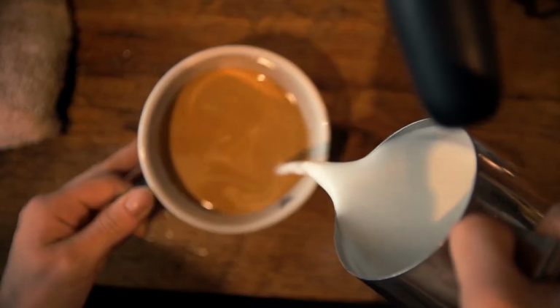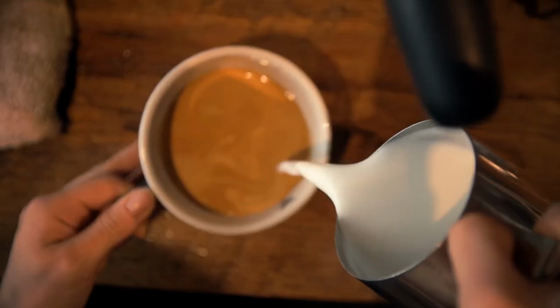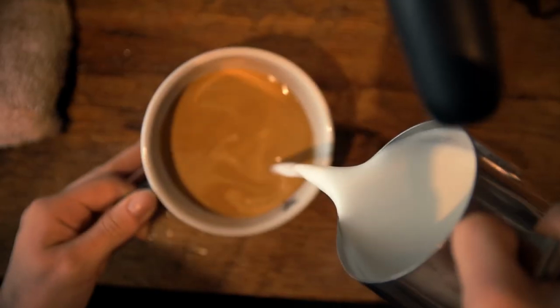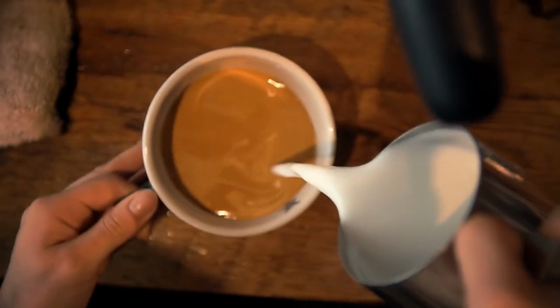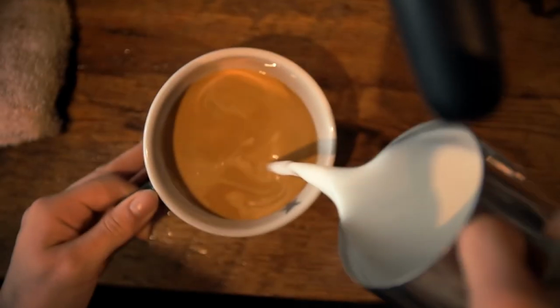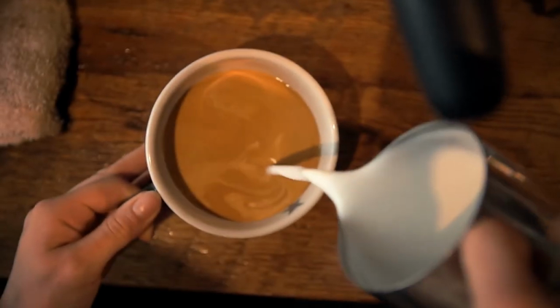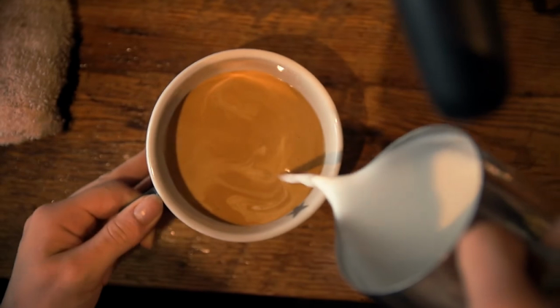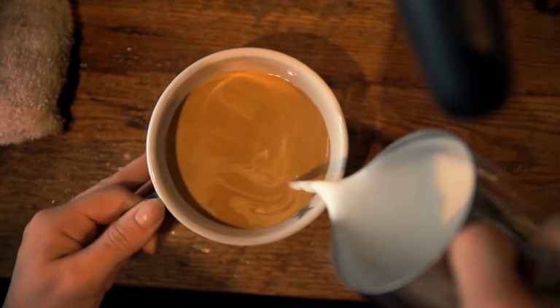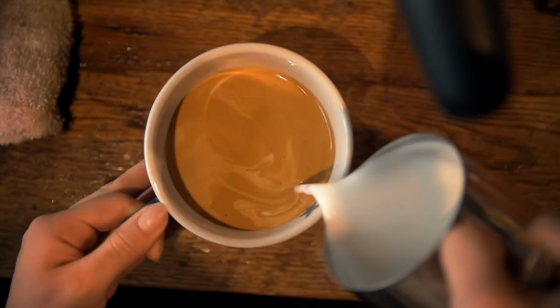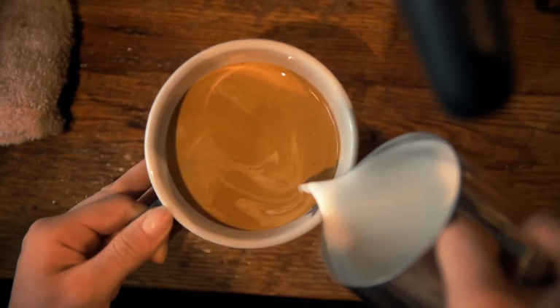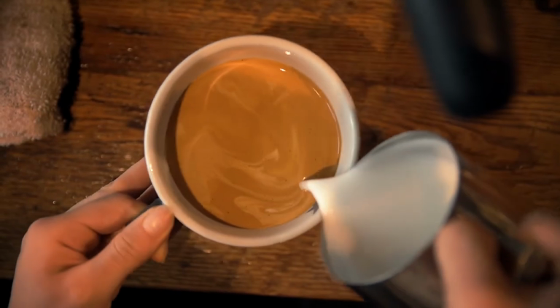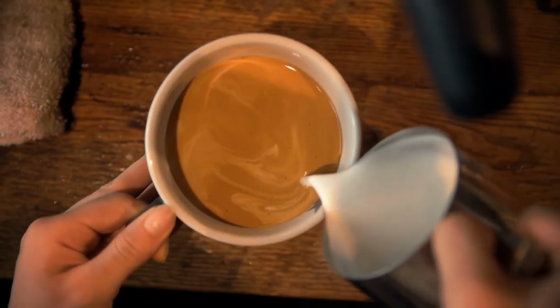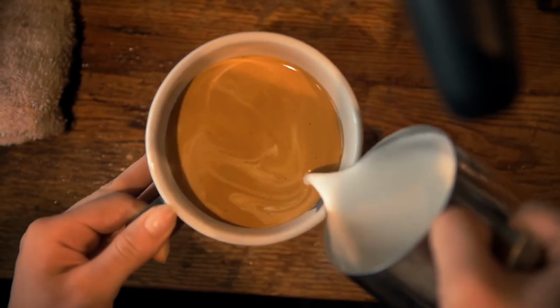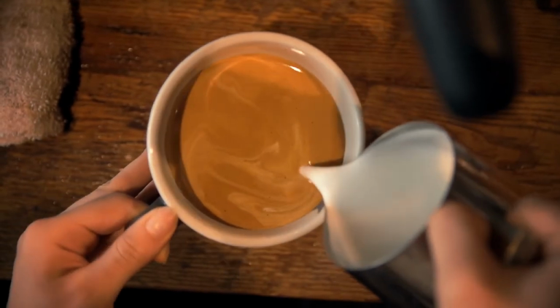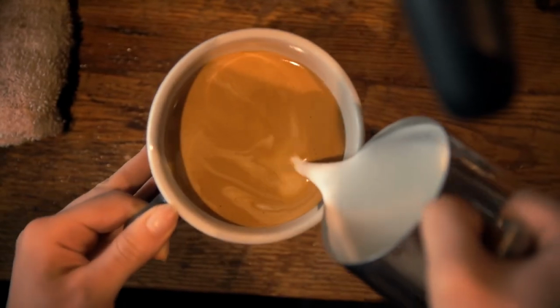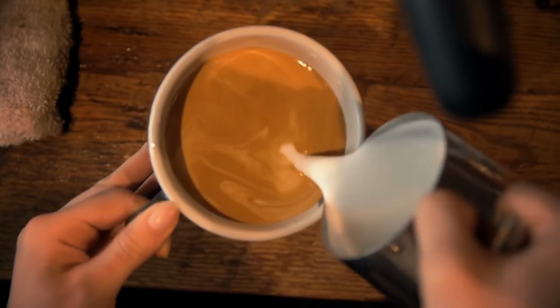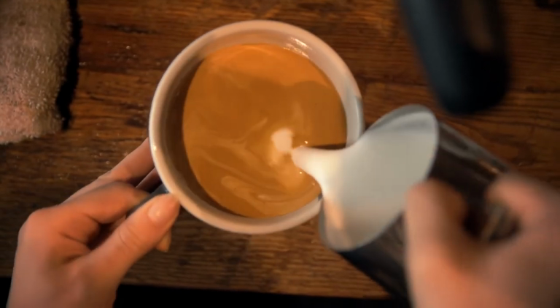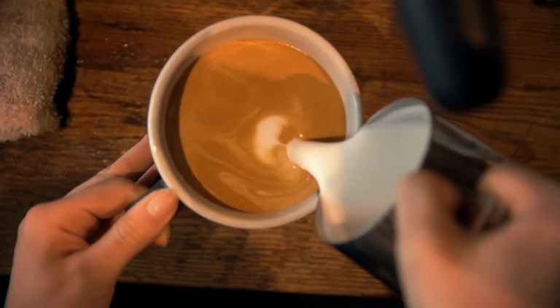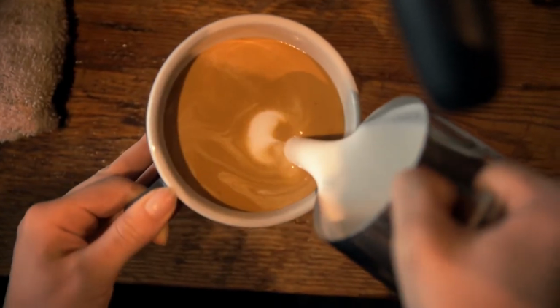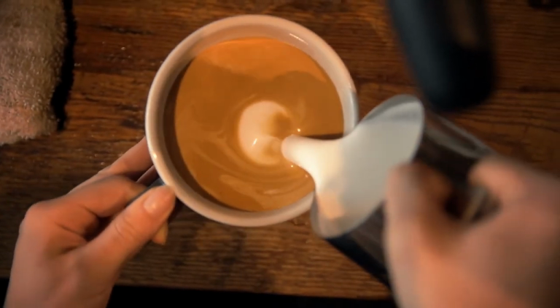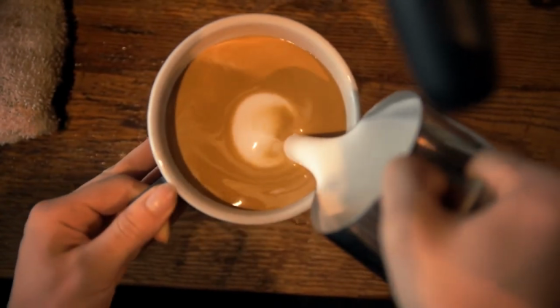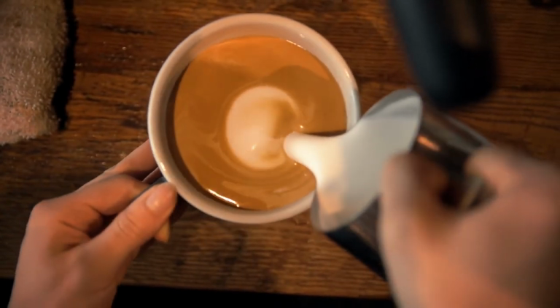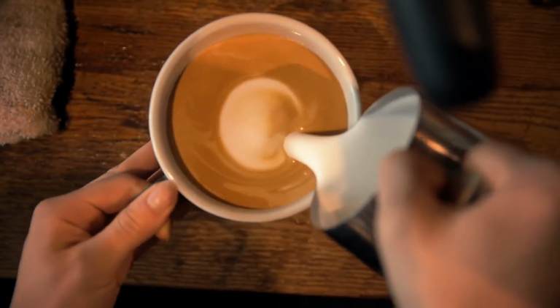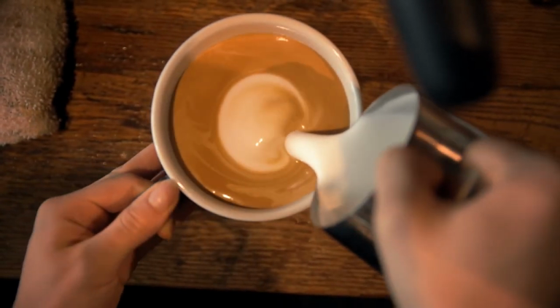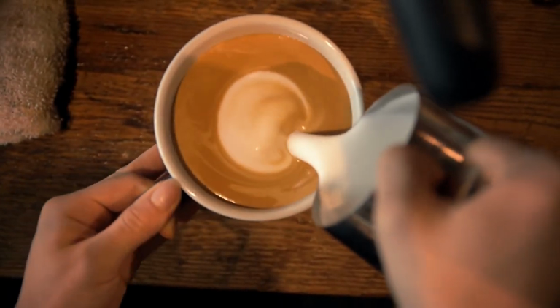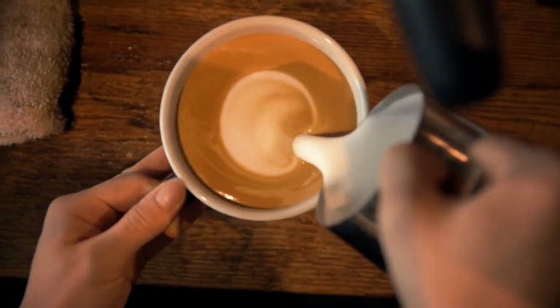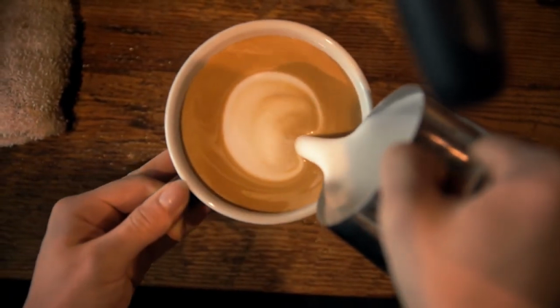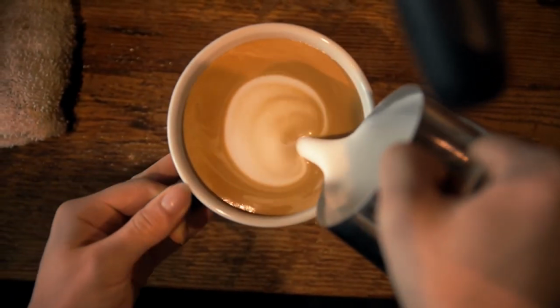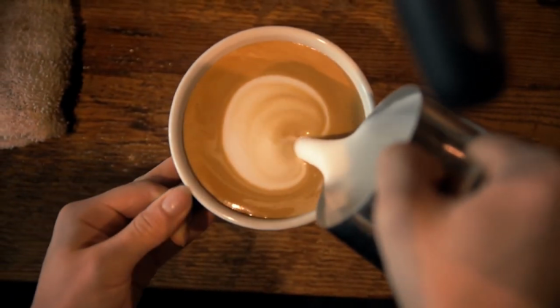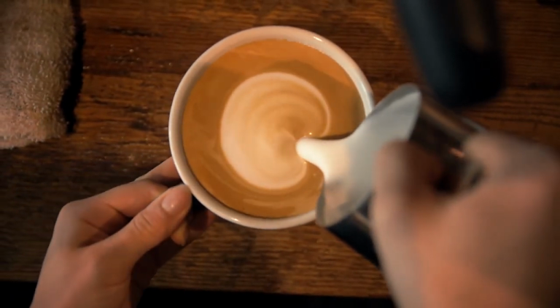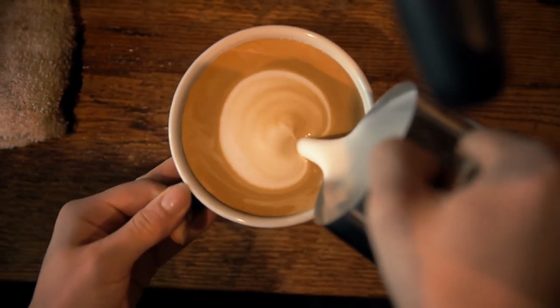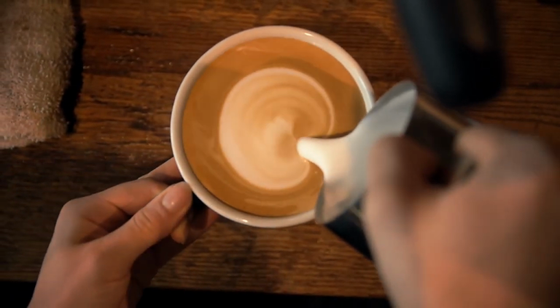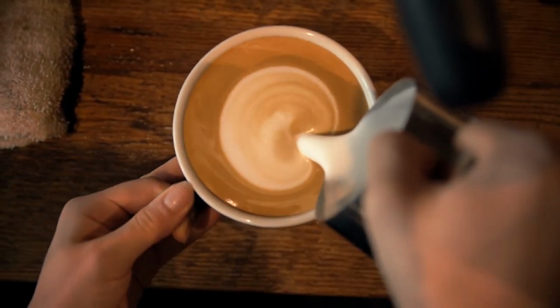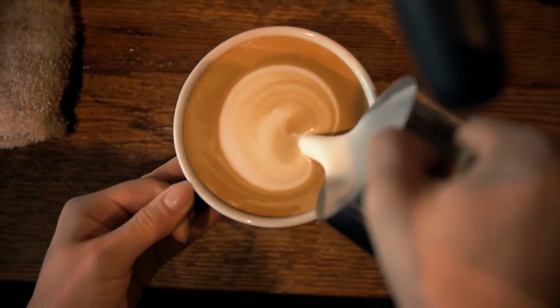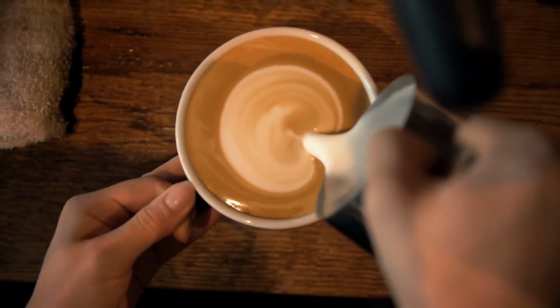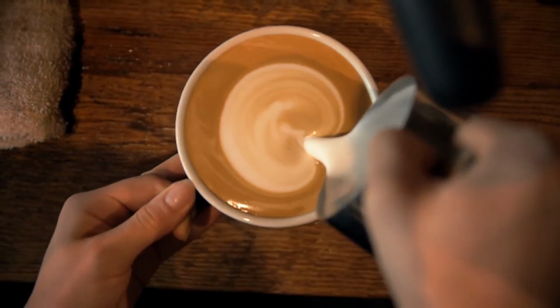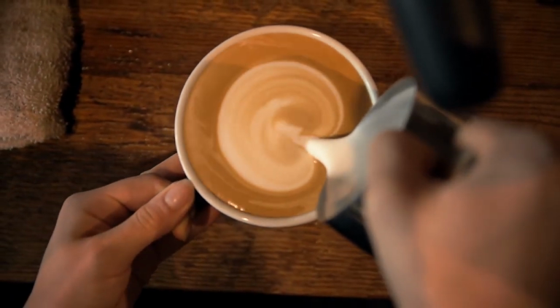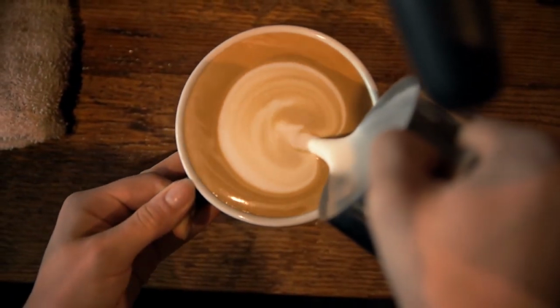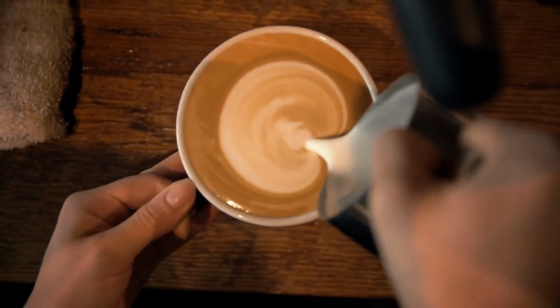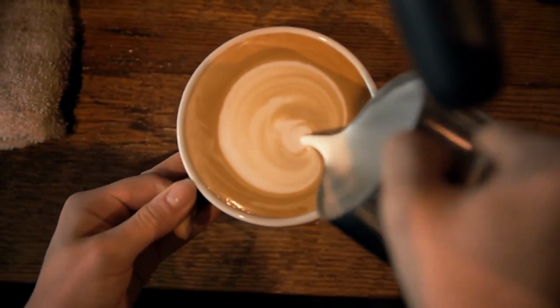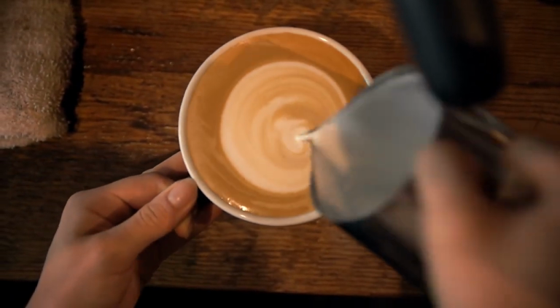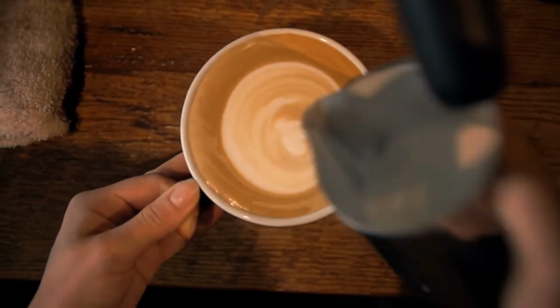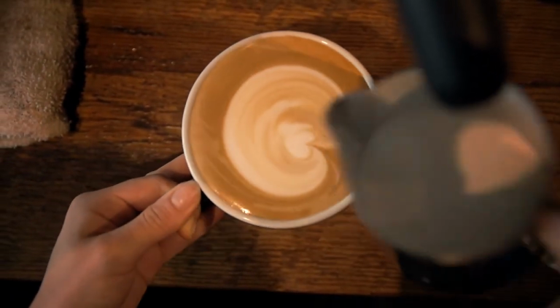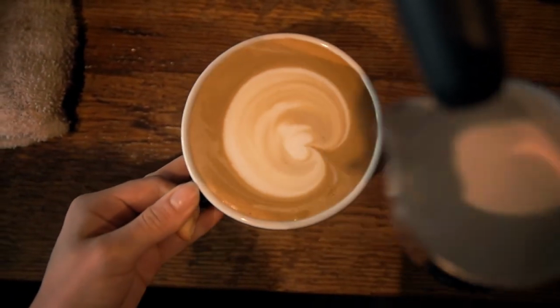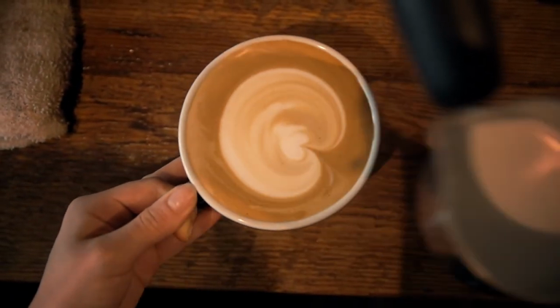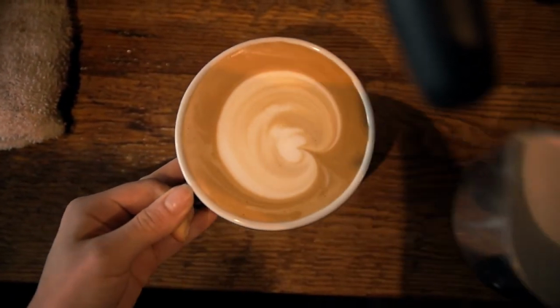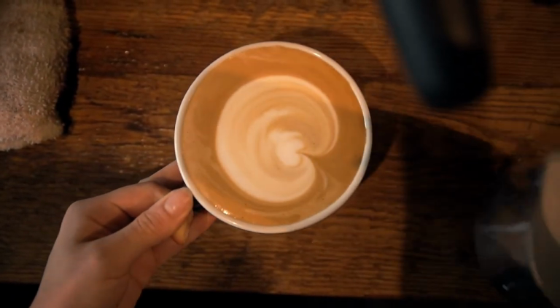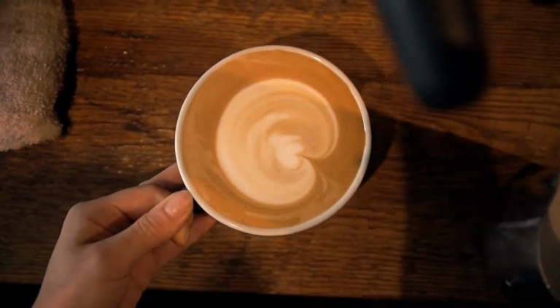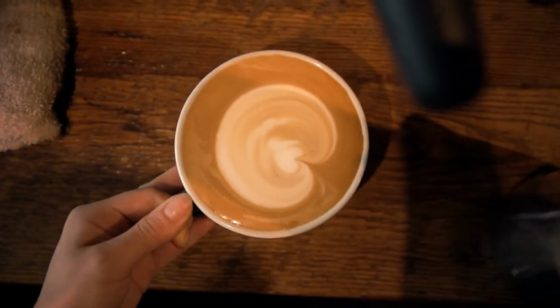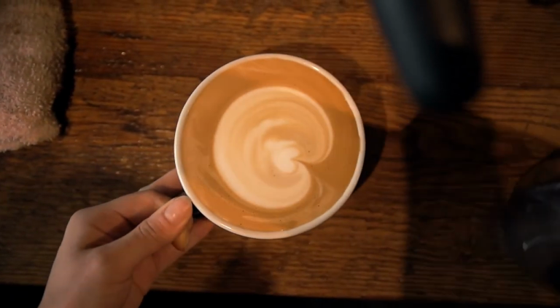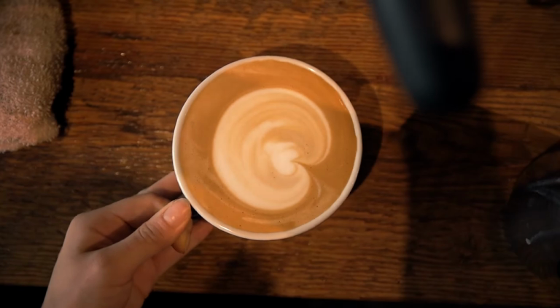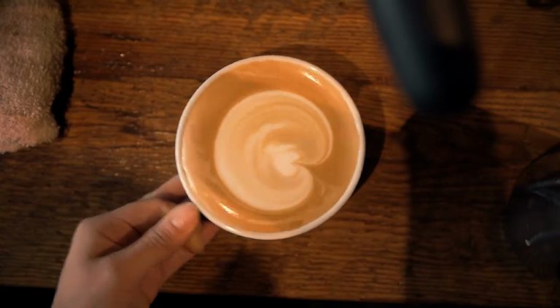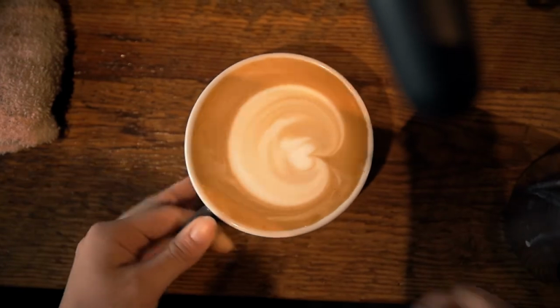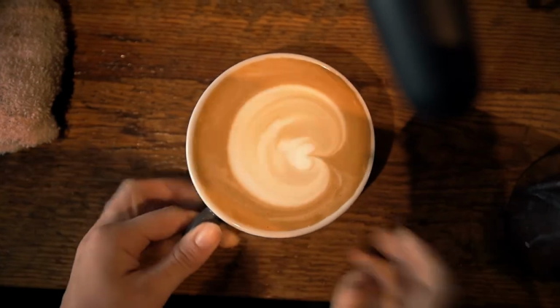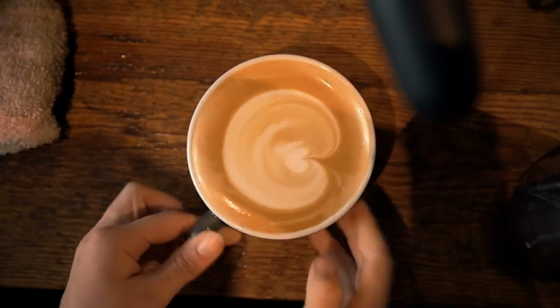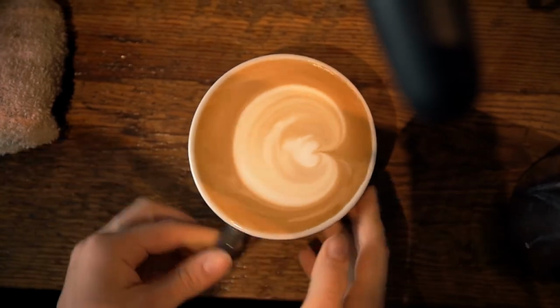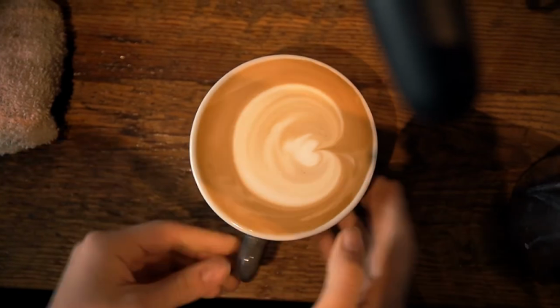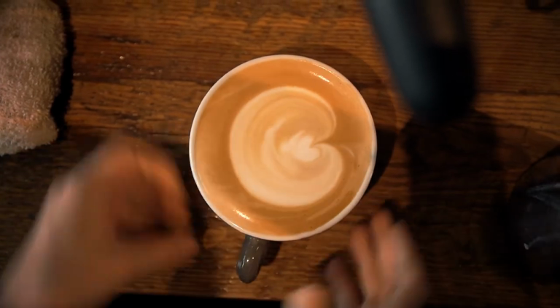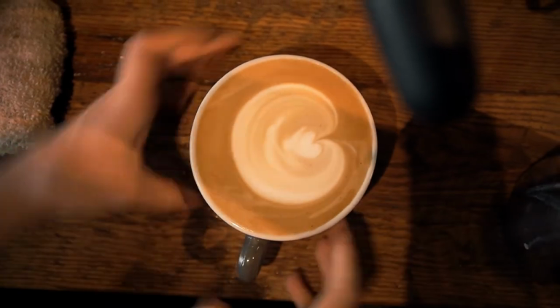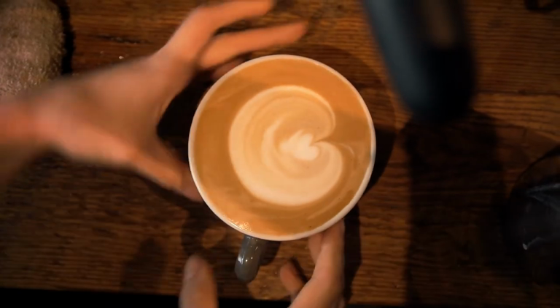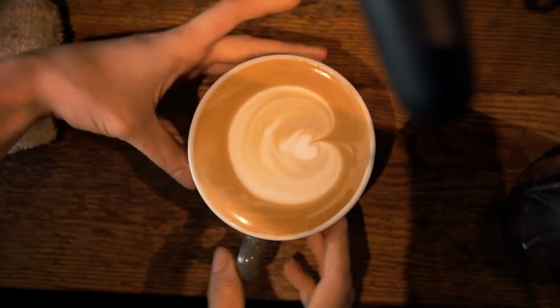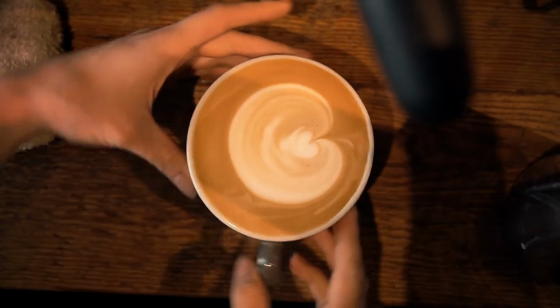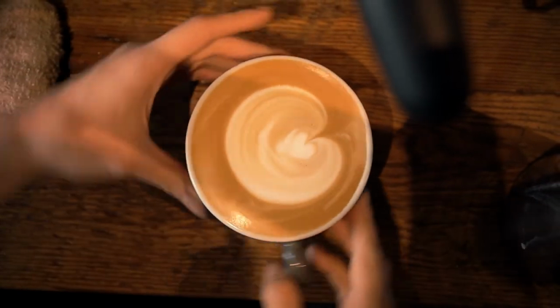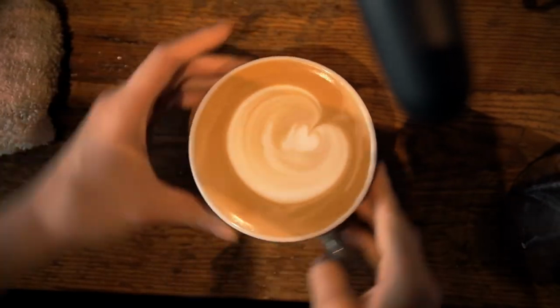After you've steamed your milk, you want to pour a monk's head, which is basically just a circle. This creates a really good base for drawing a cat.